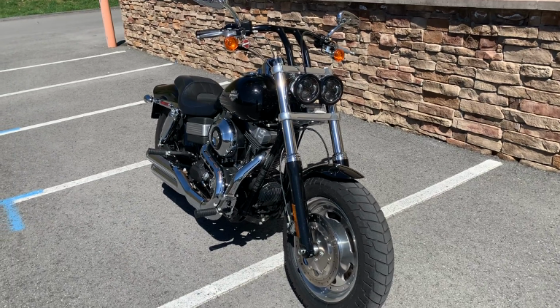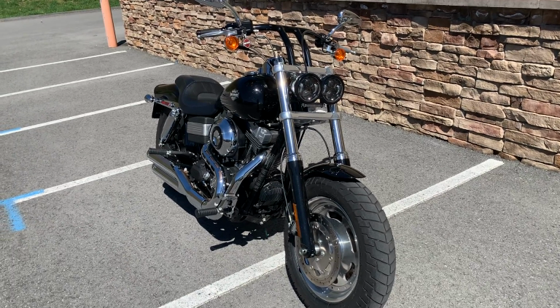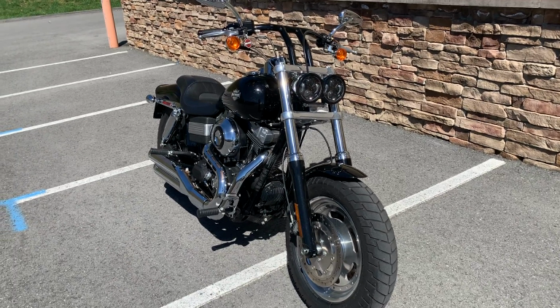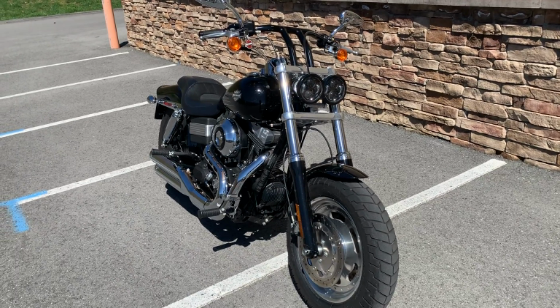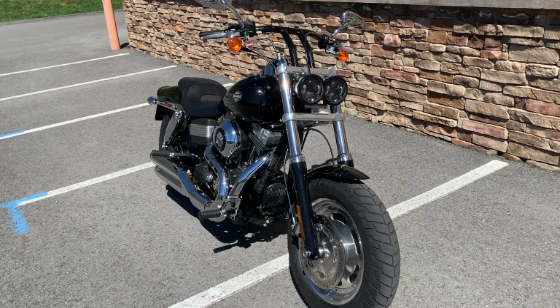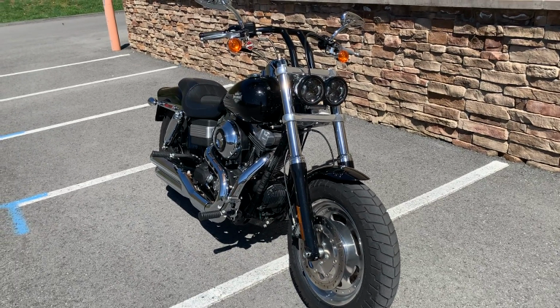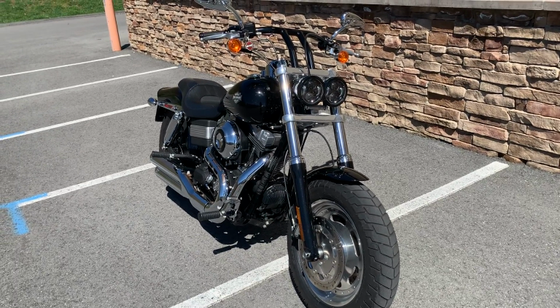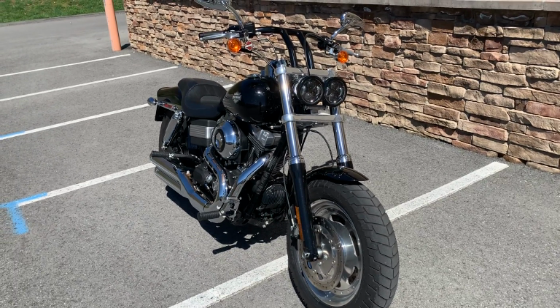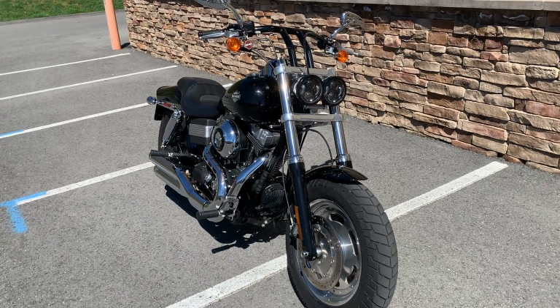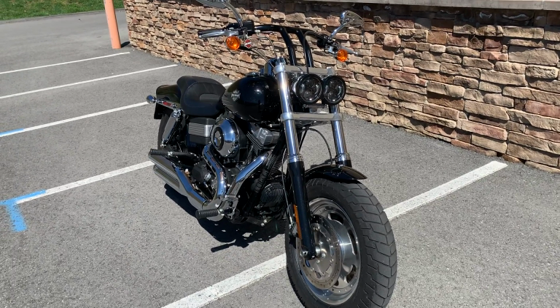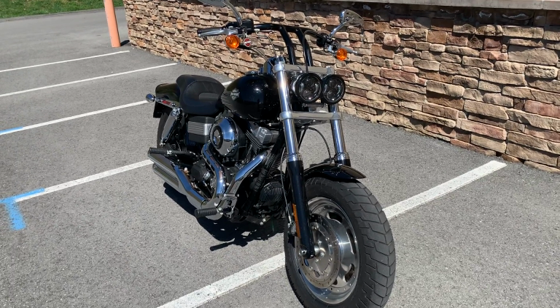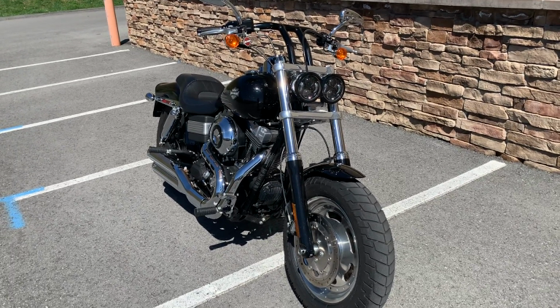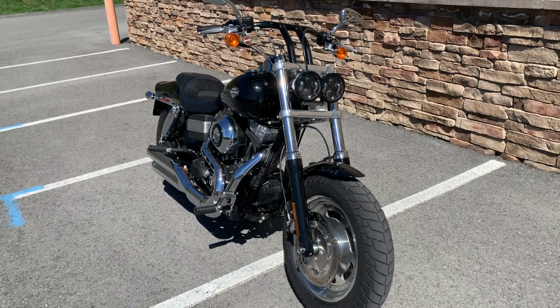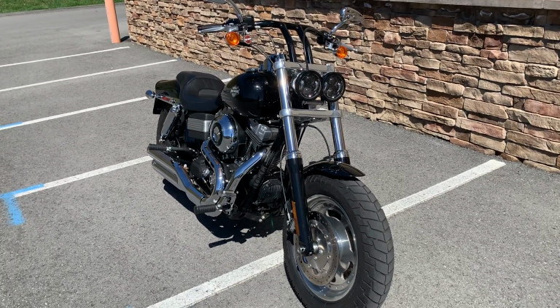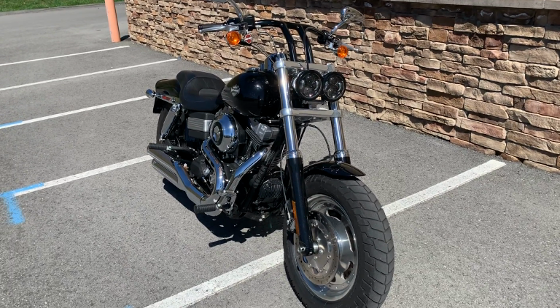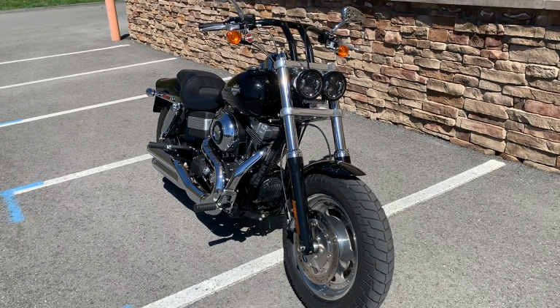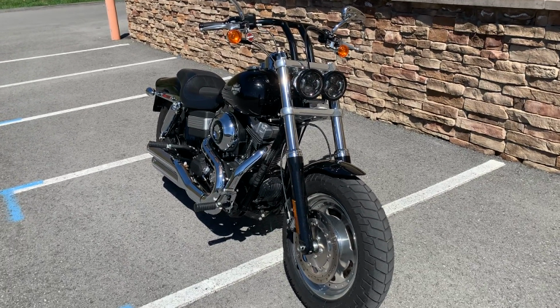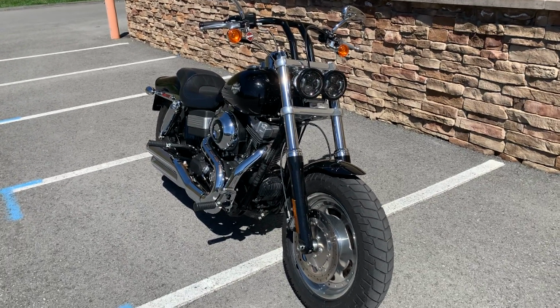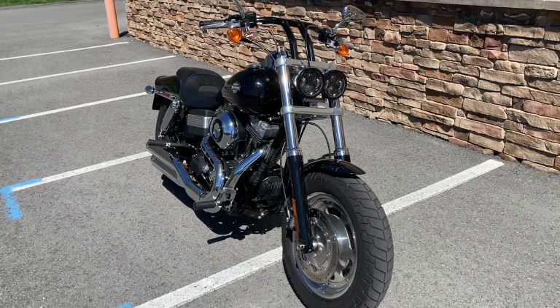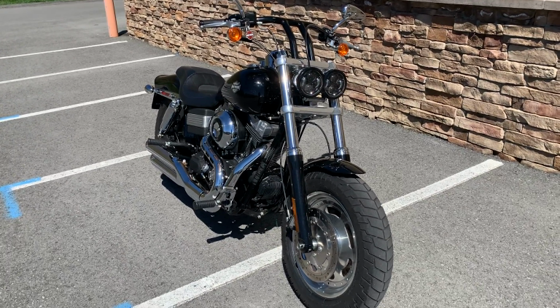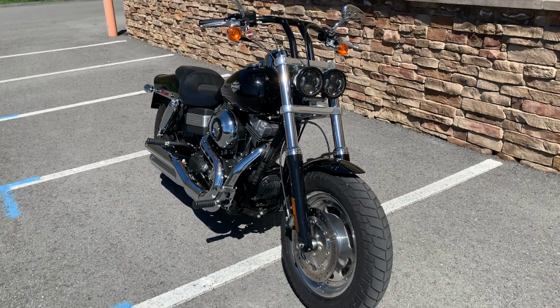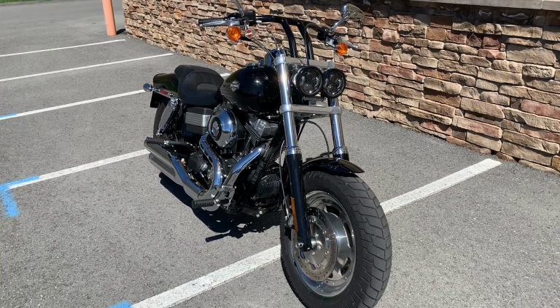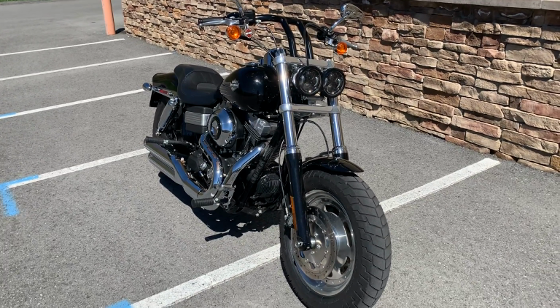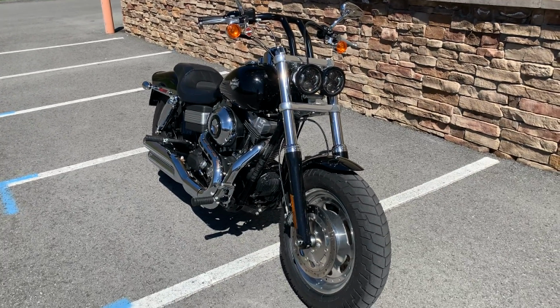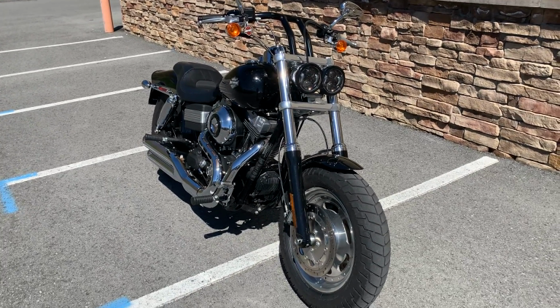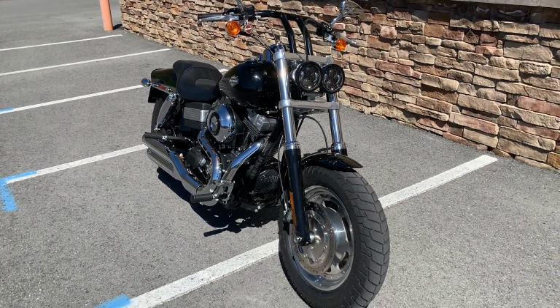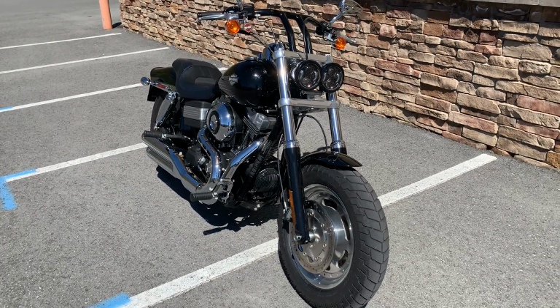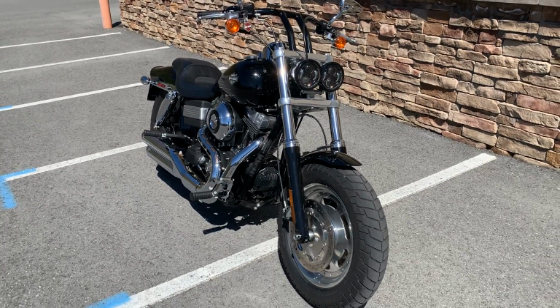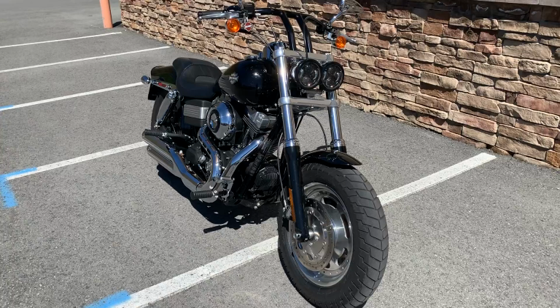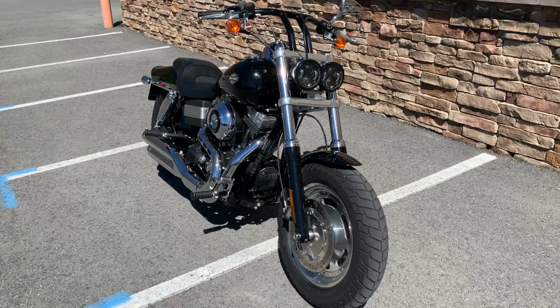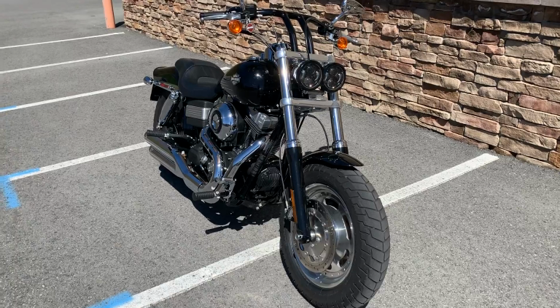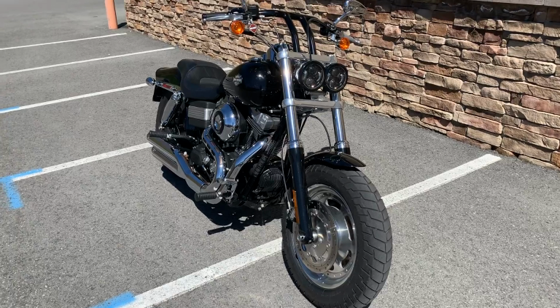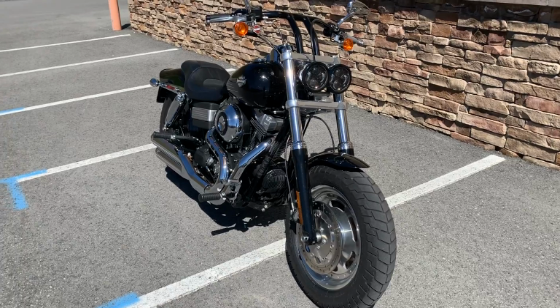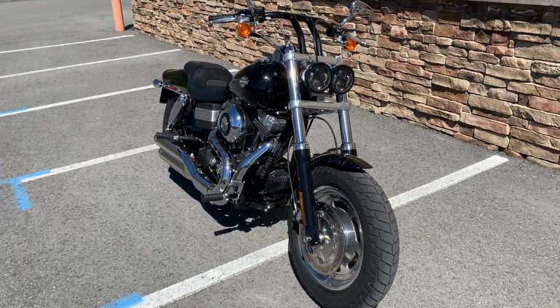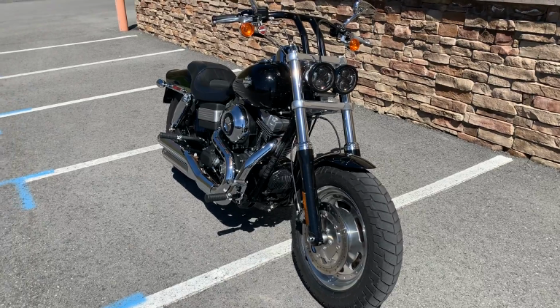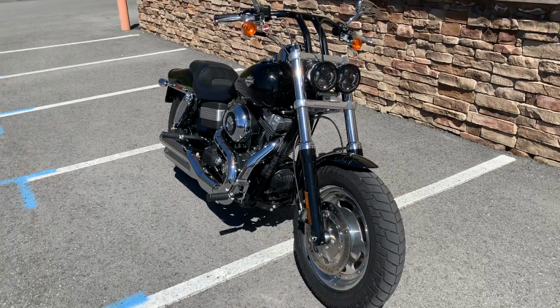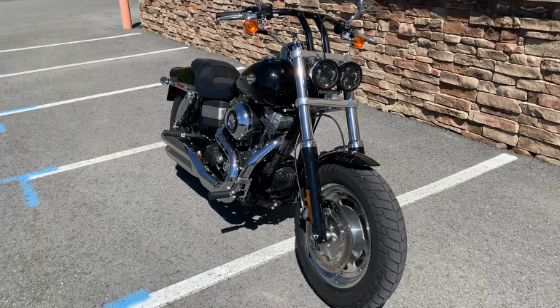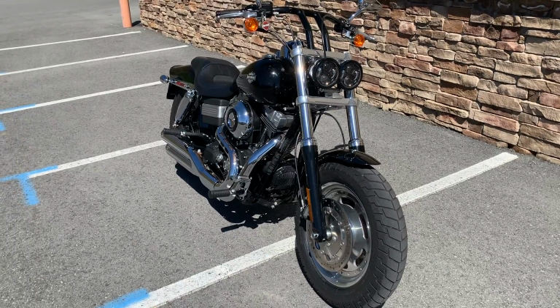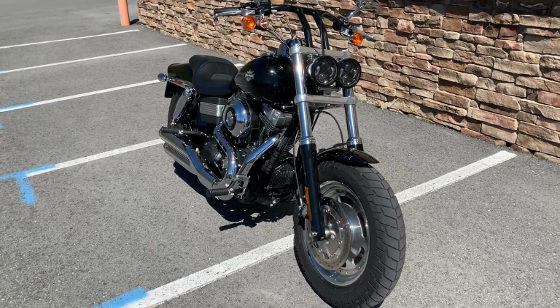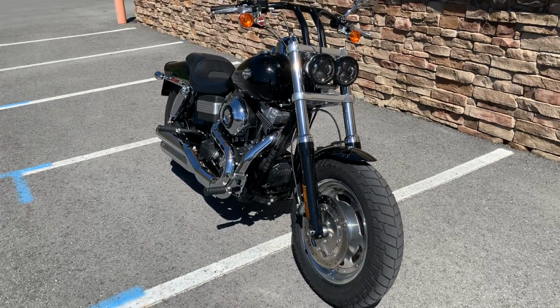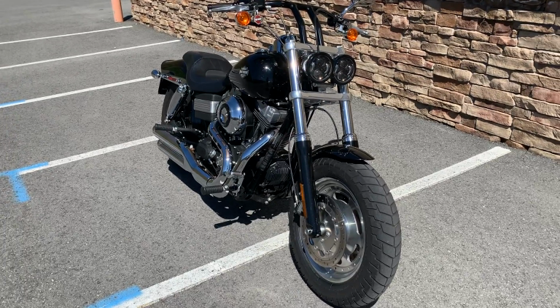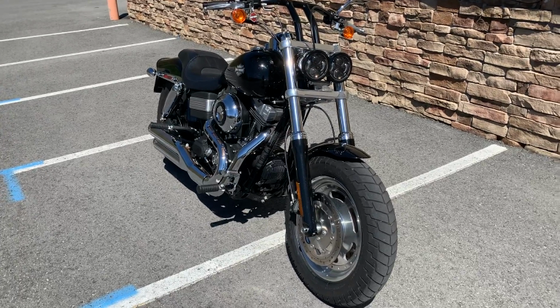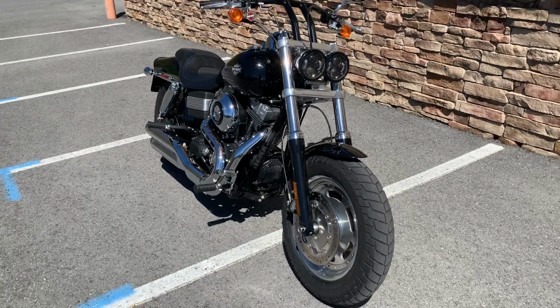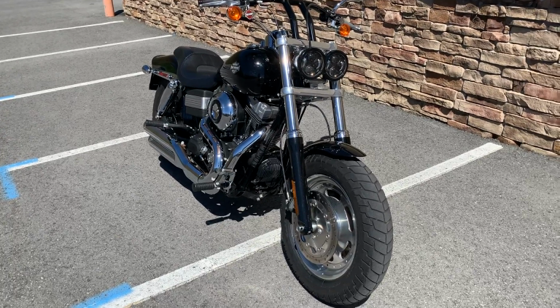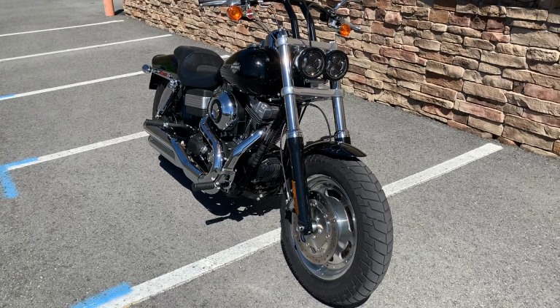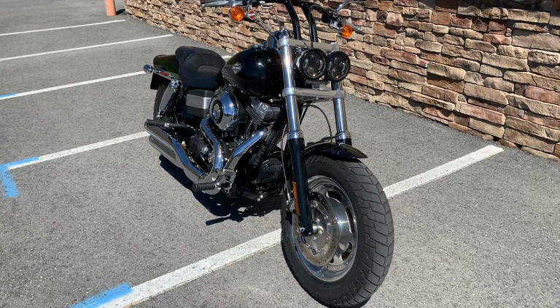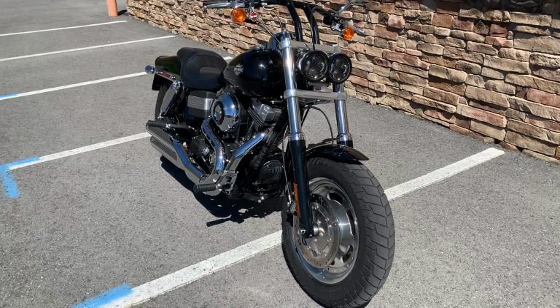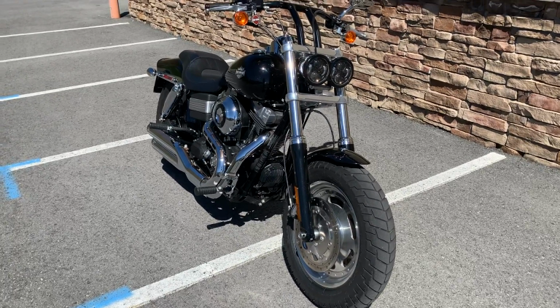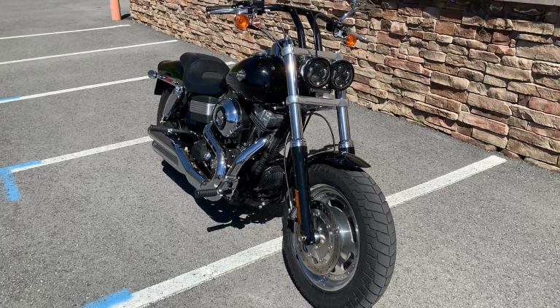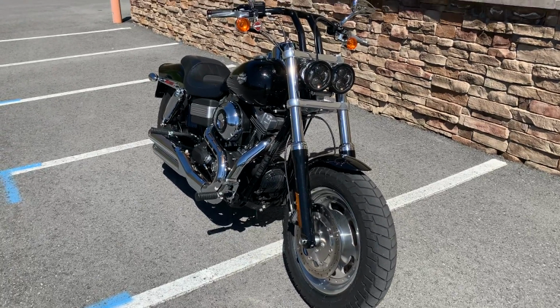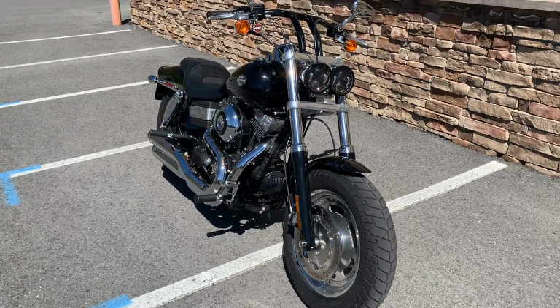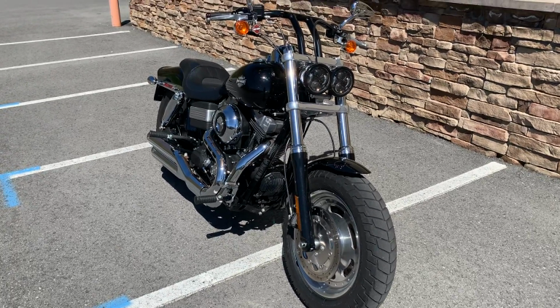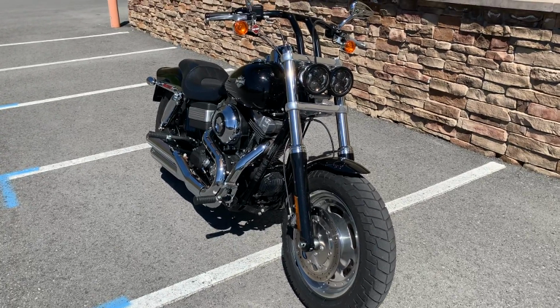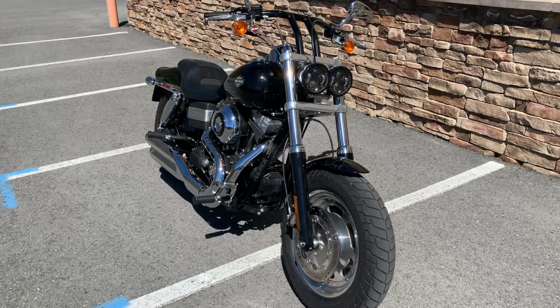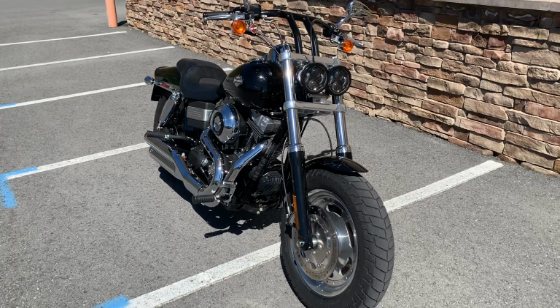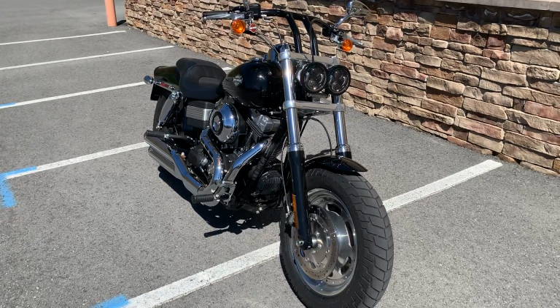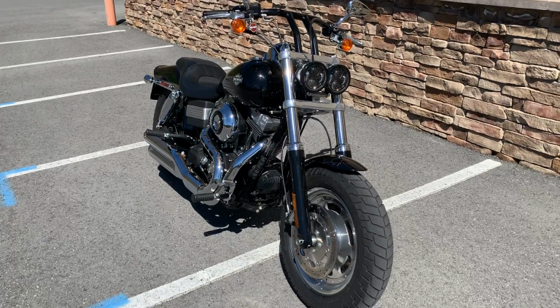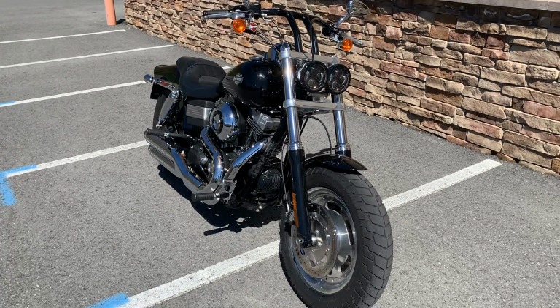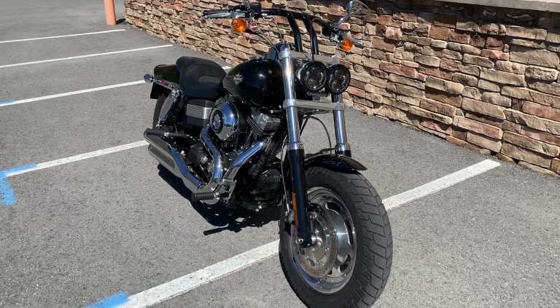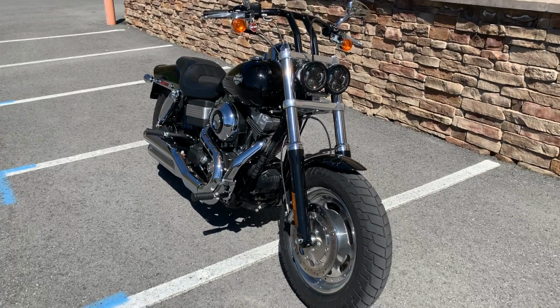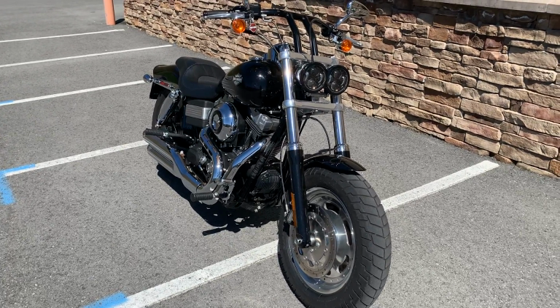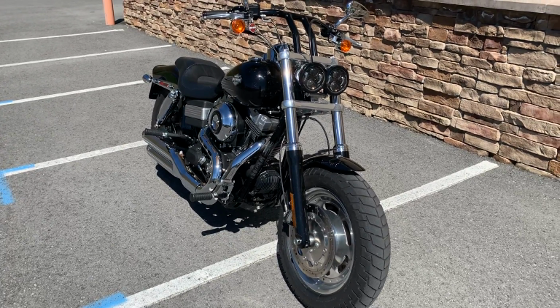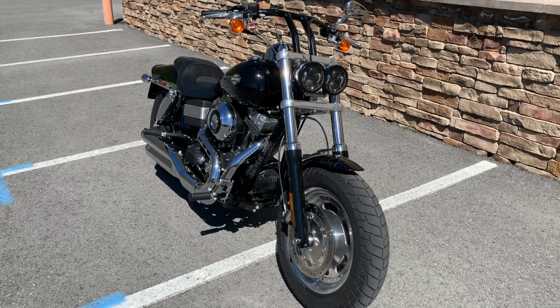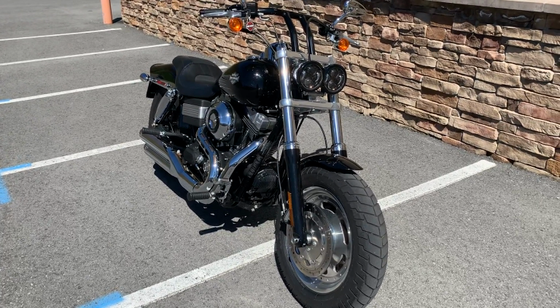Hey everyone, this is Fancy Nancy up here at Triple S Harley-Davidson in Morgantown, West Virginia, and today we're looking at one of our pre-owned bikes that we have available.